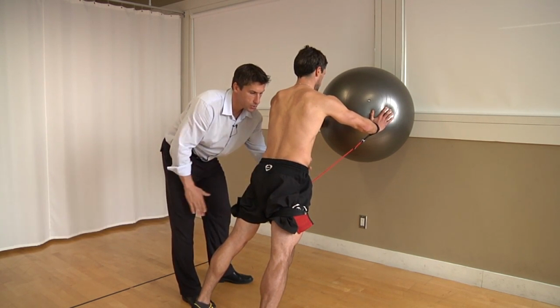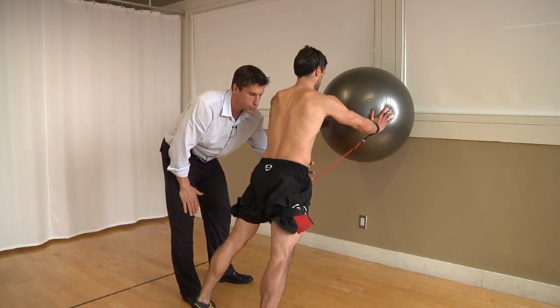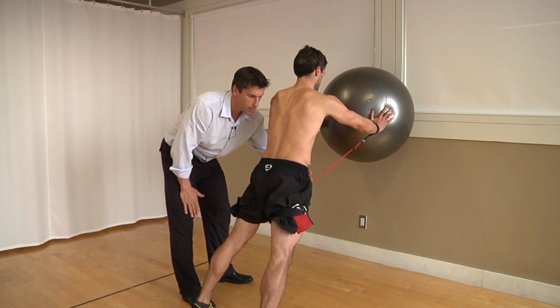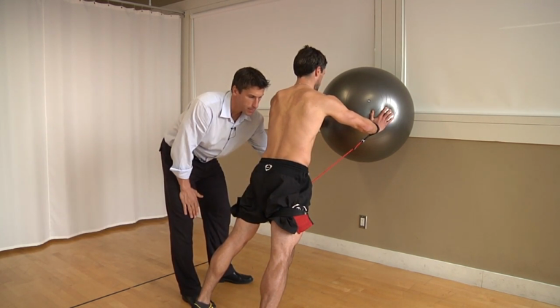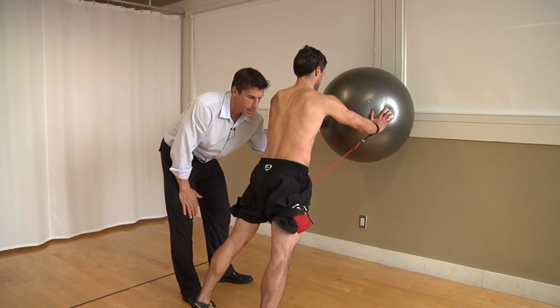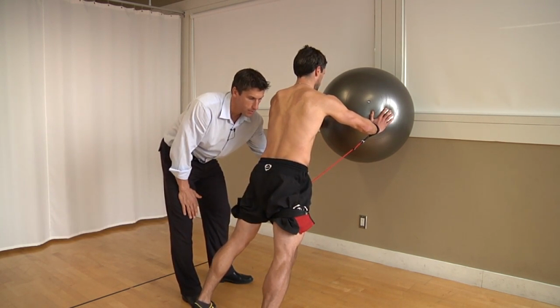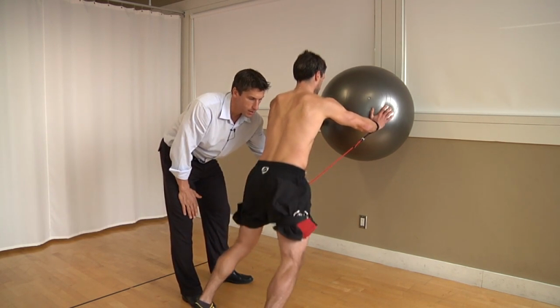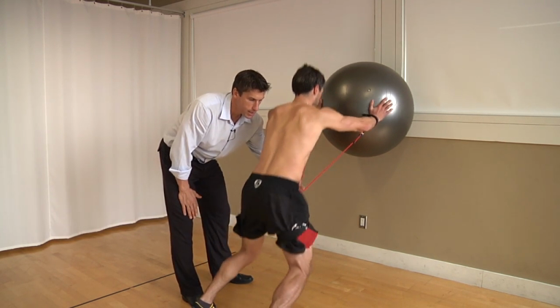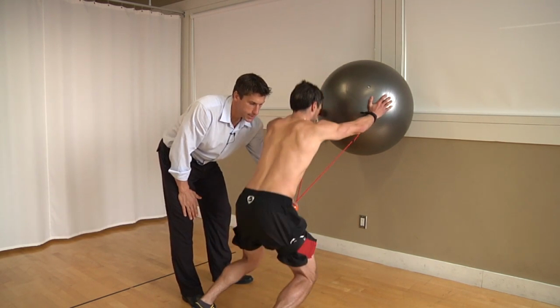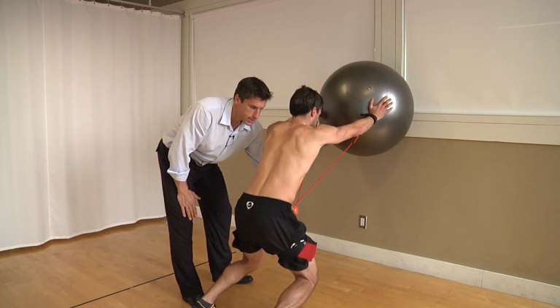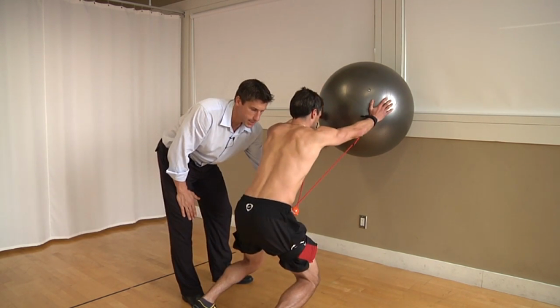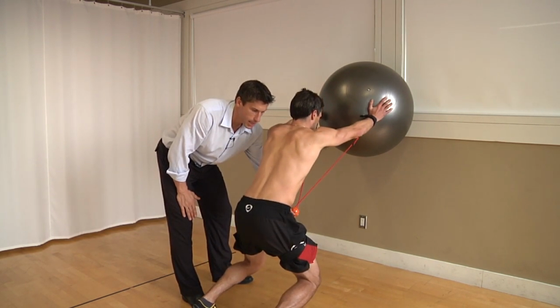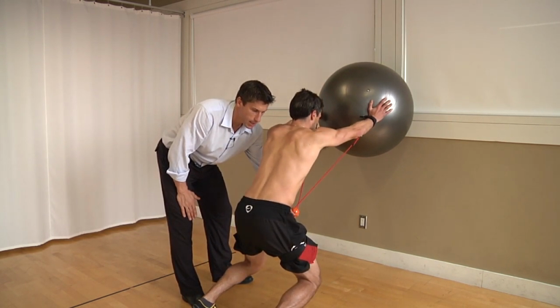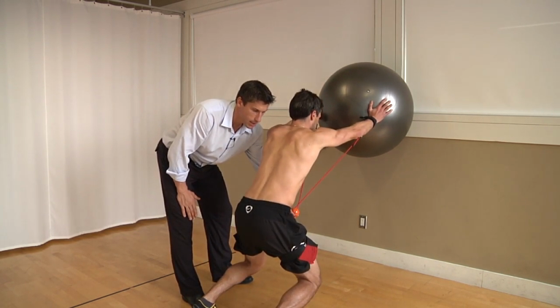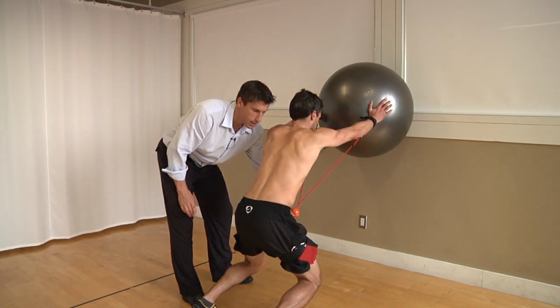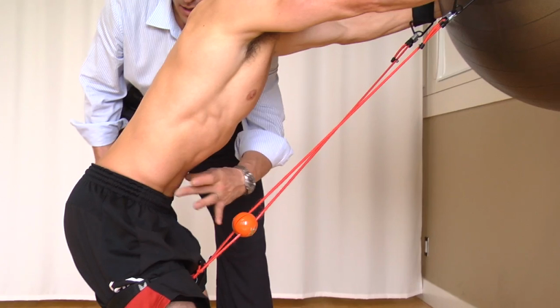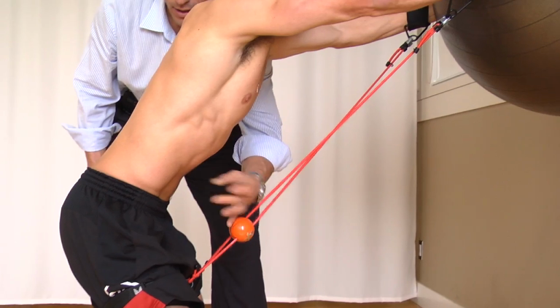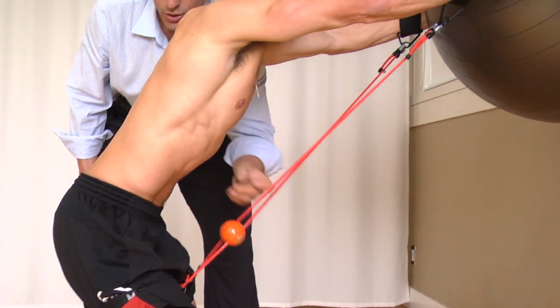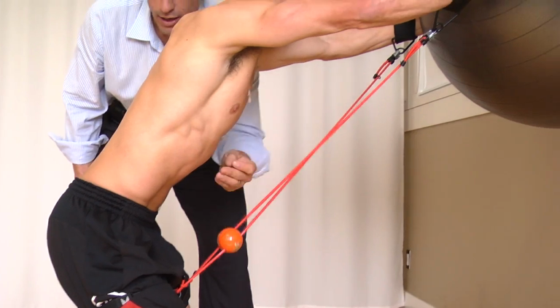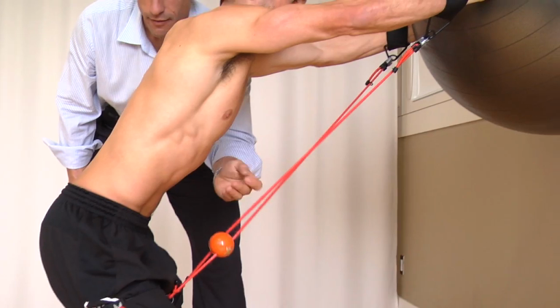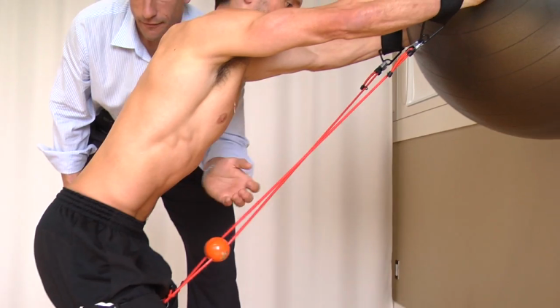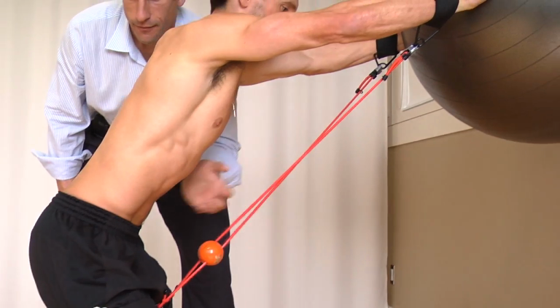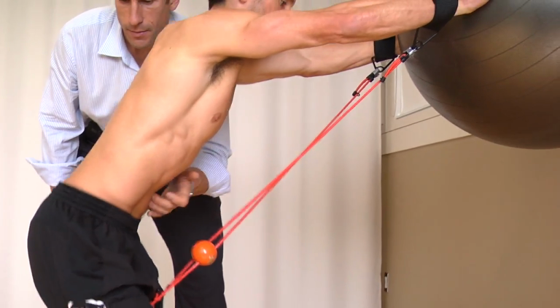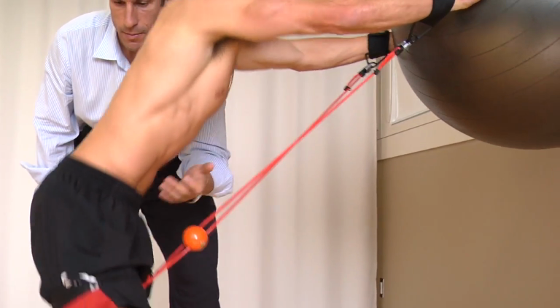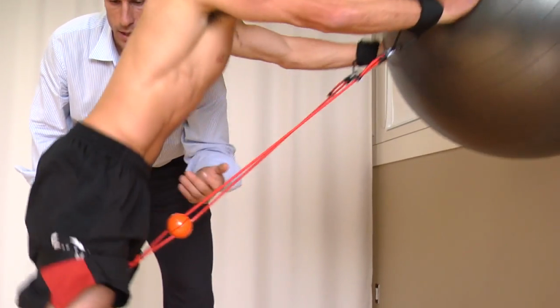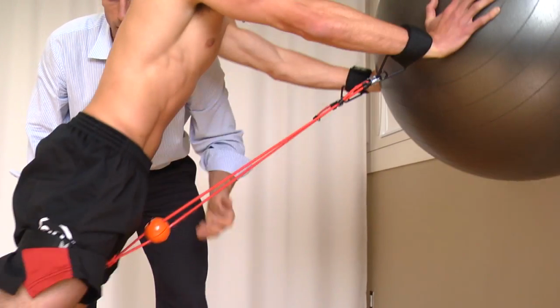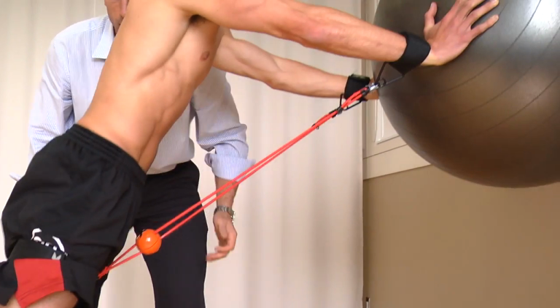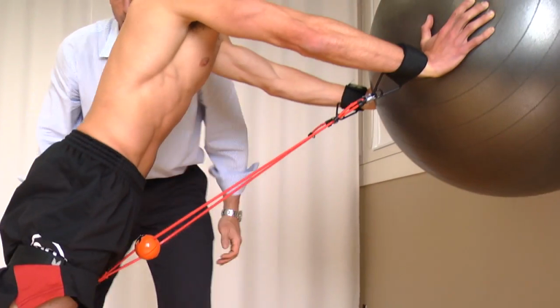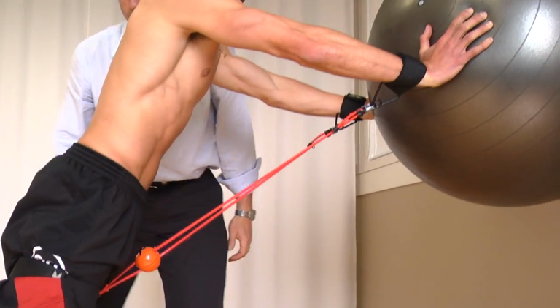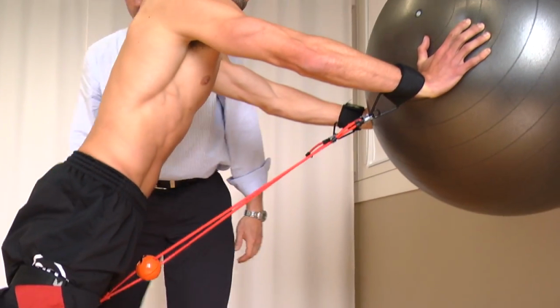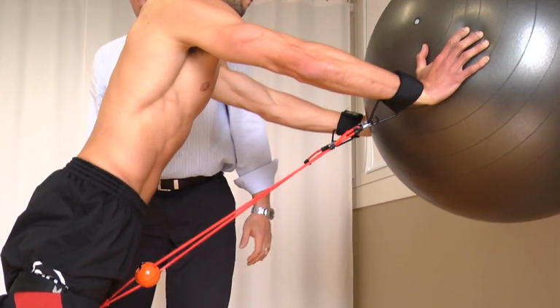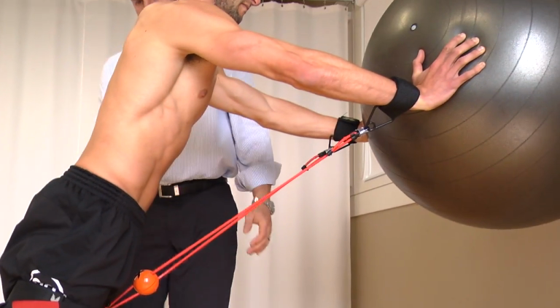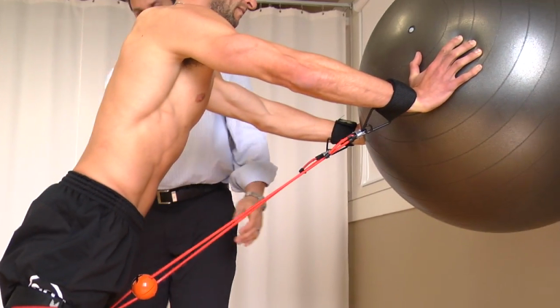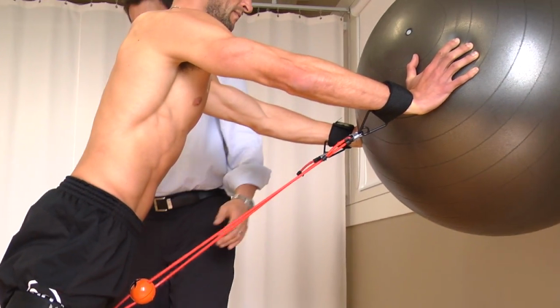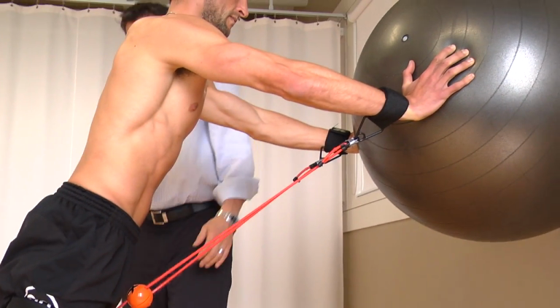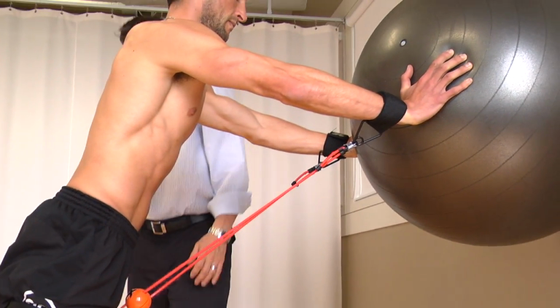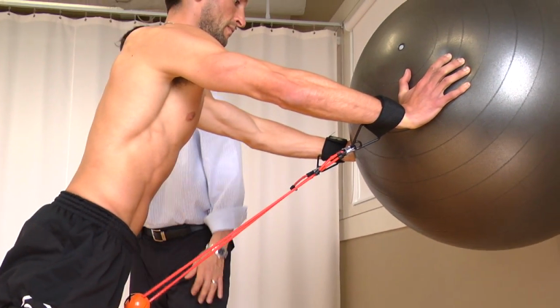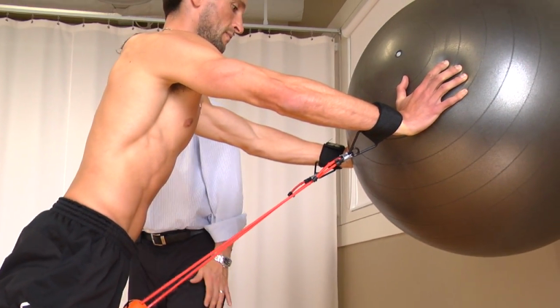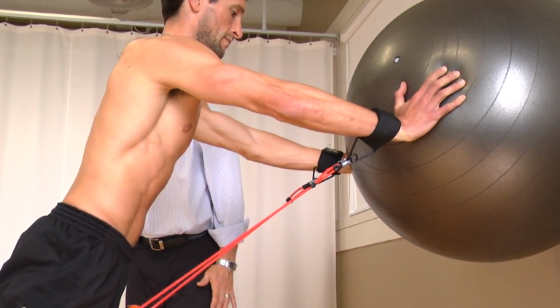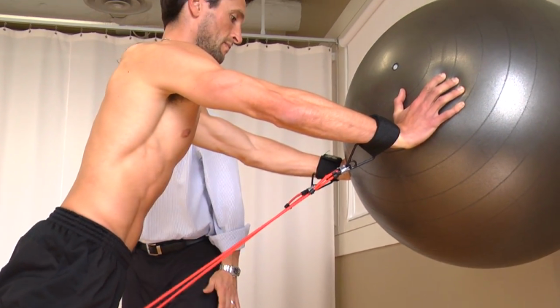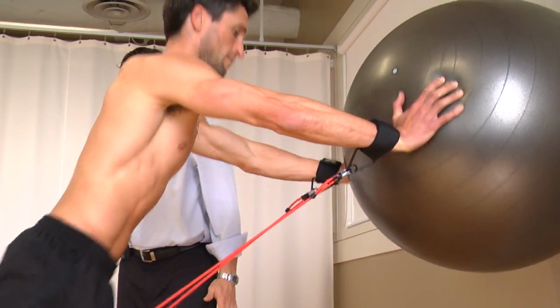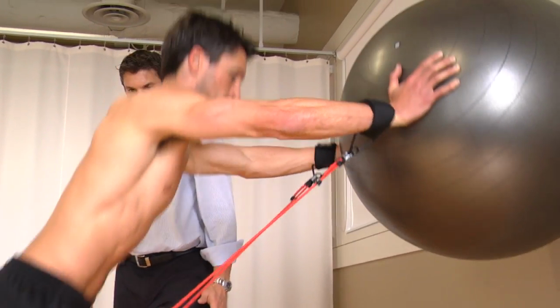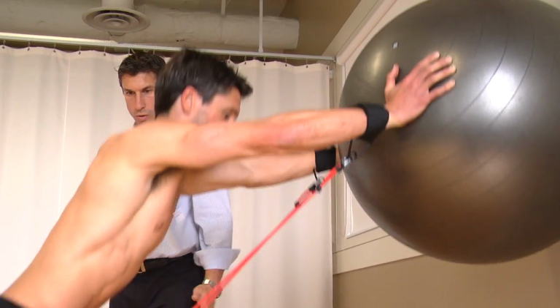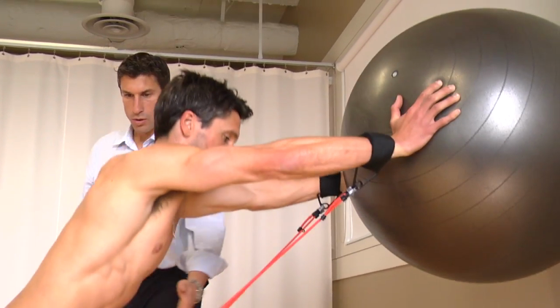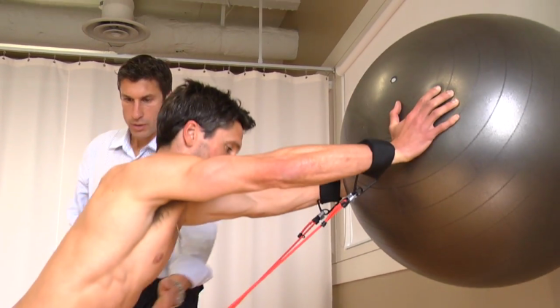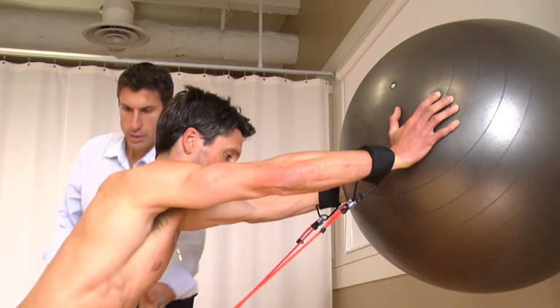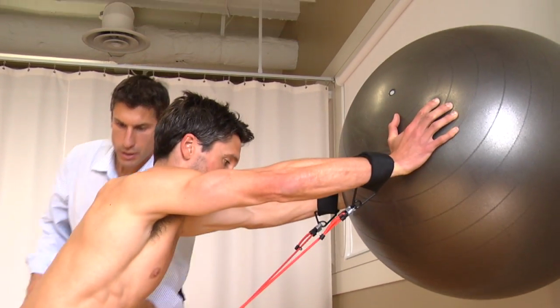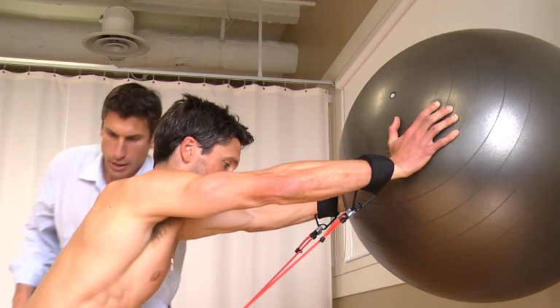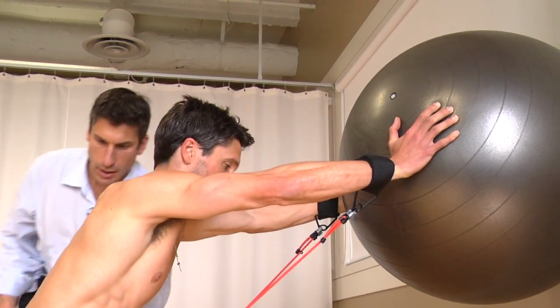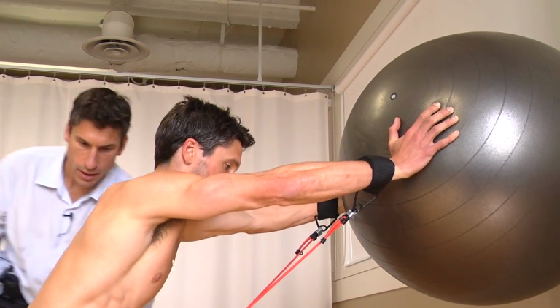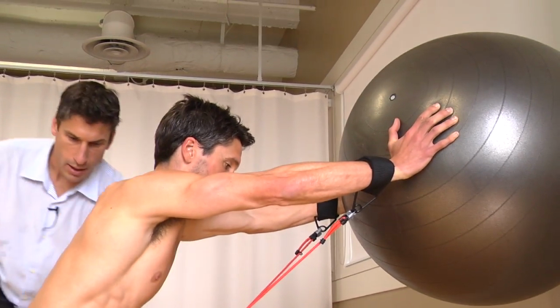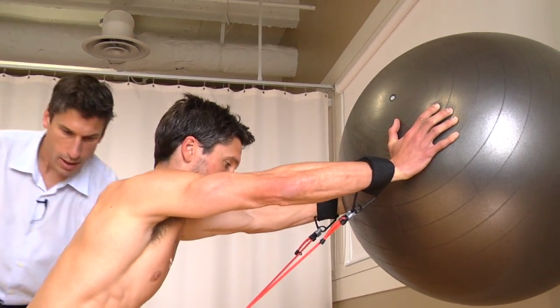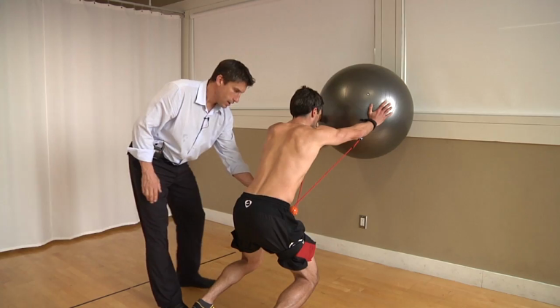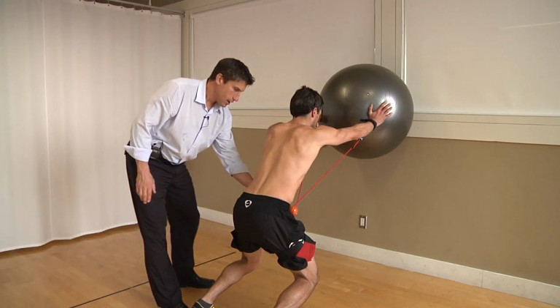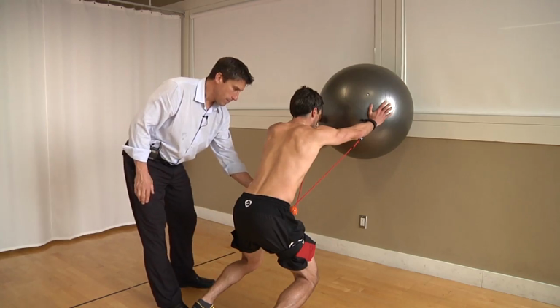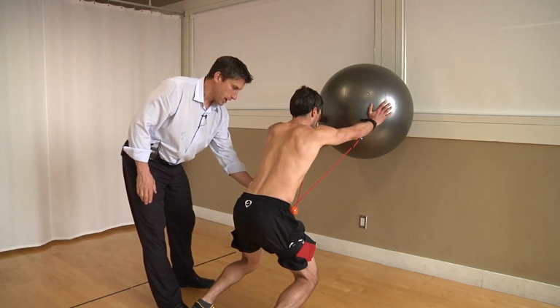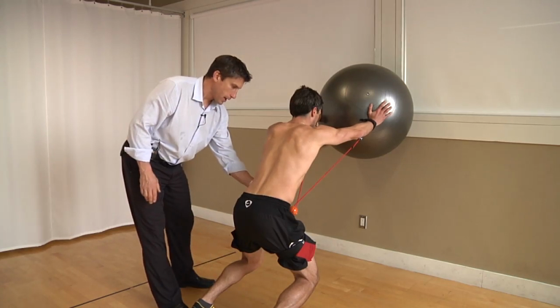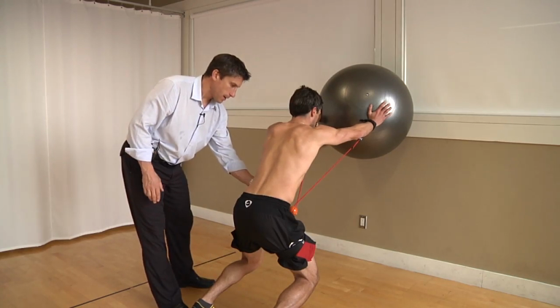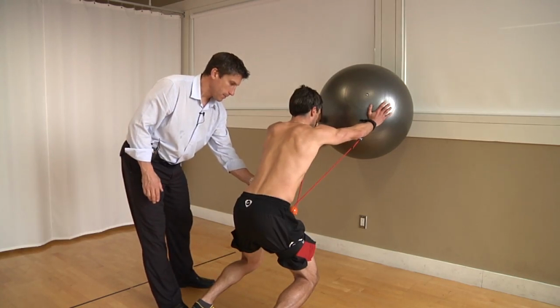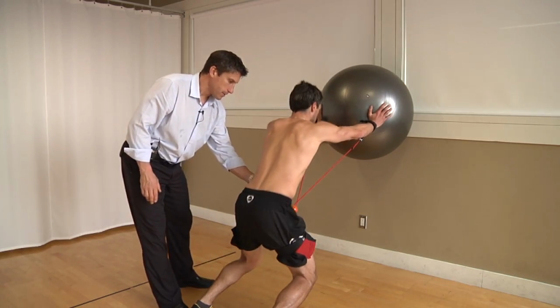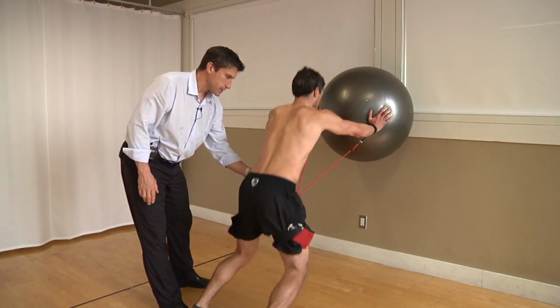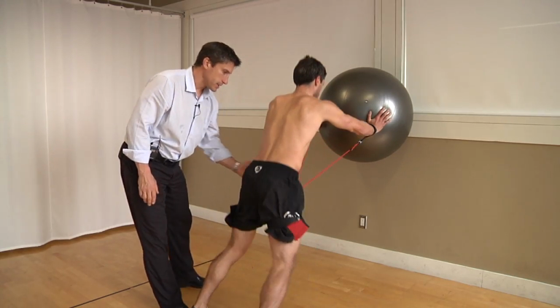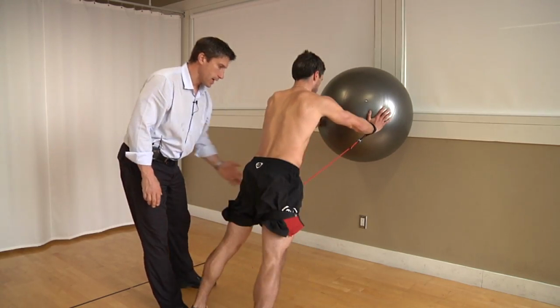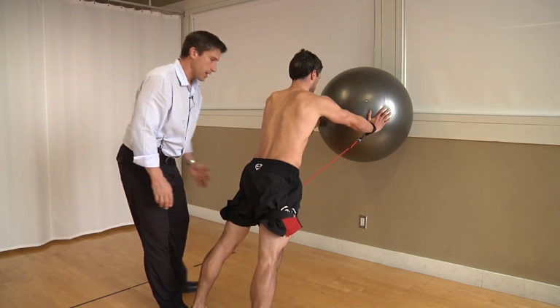Good. Drop down, set, drive up from the middle. Good. Drop down, hold. Good, back up, set.